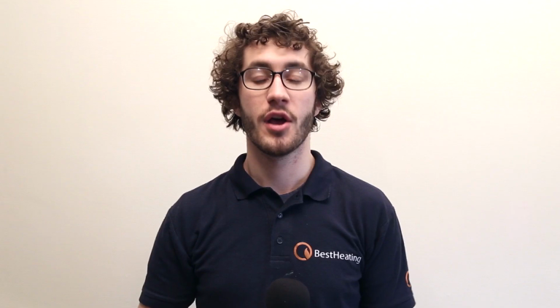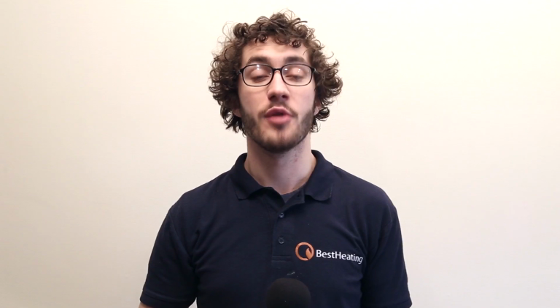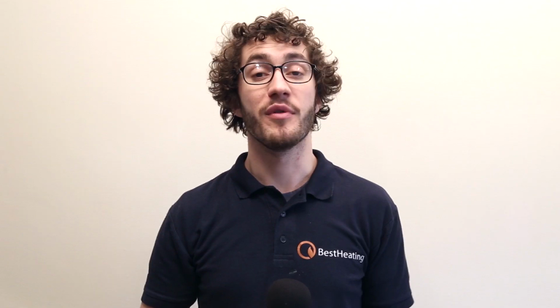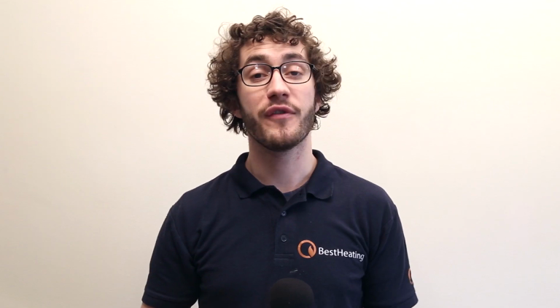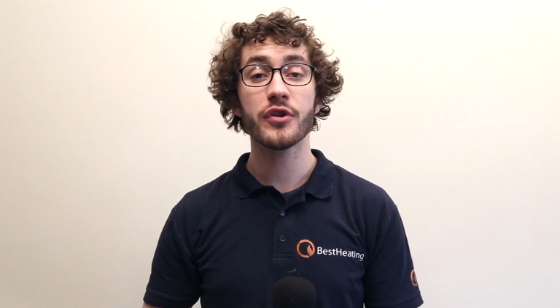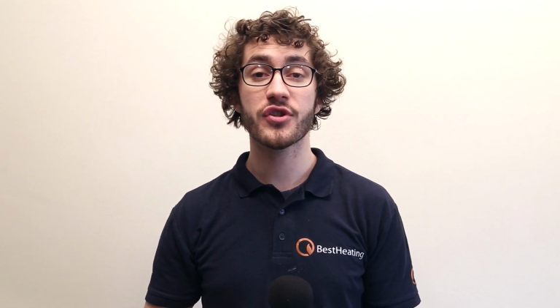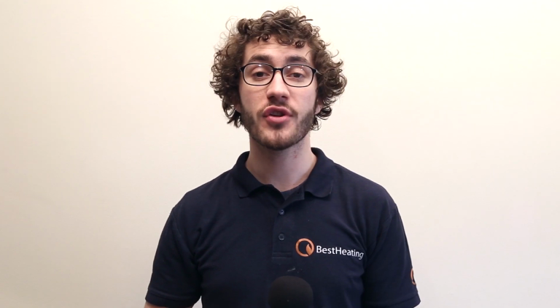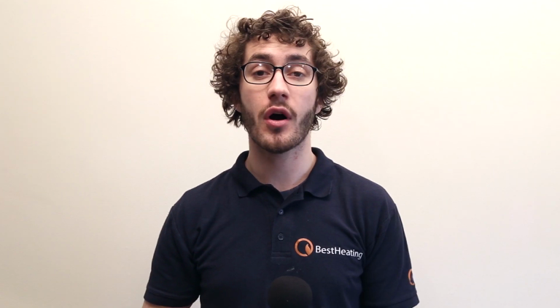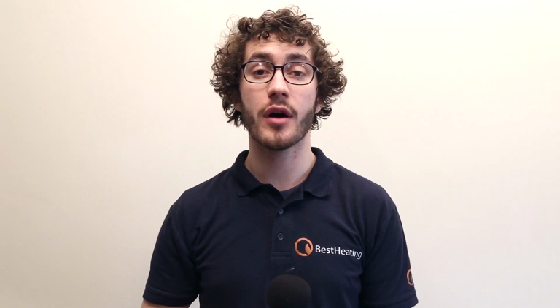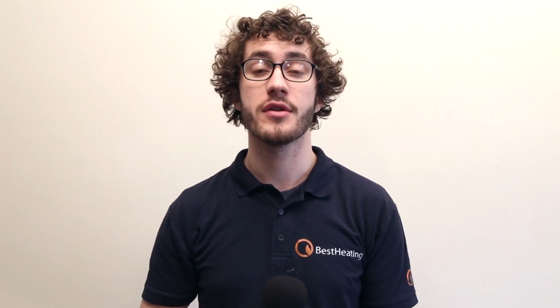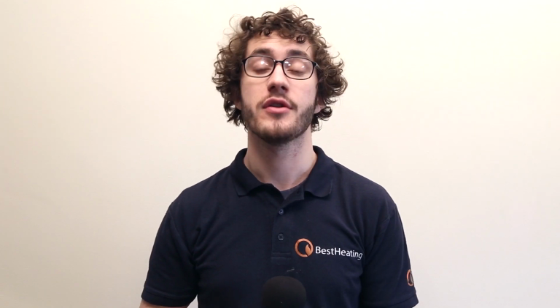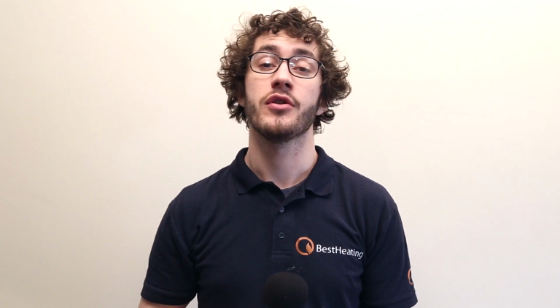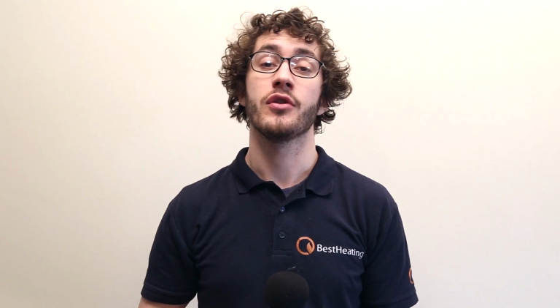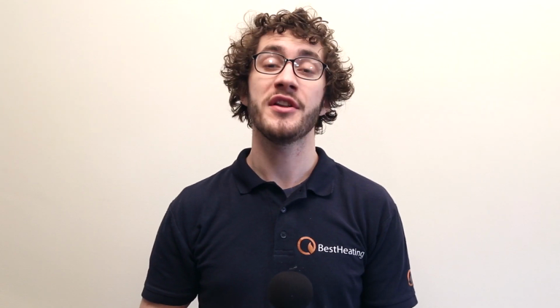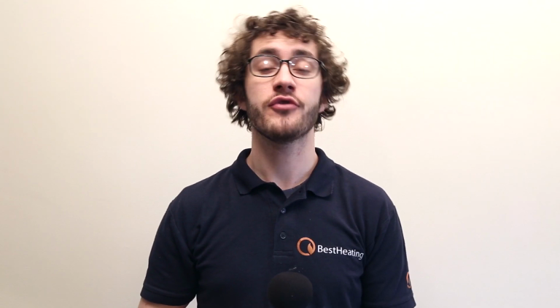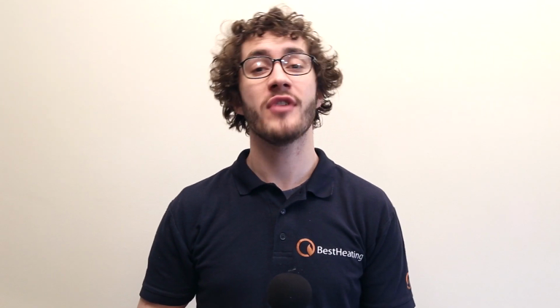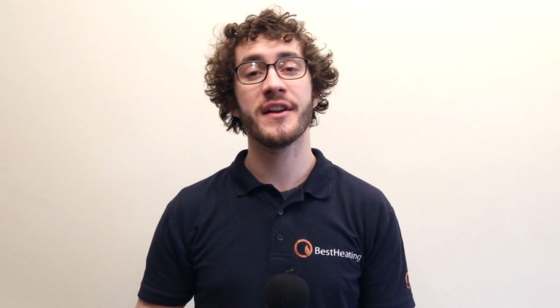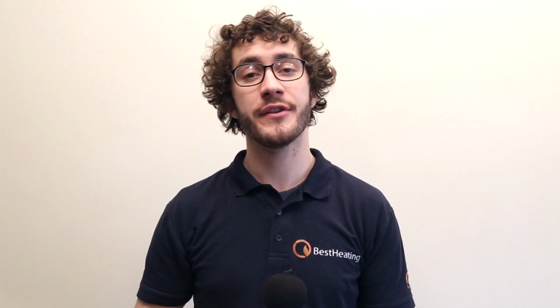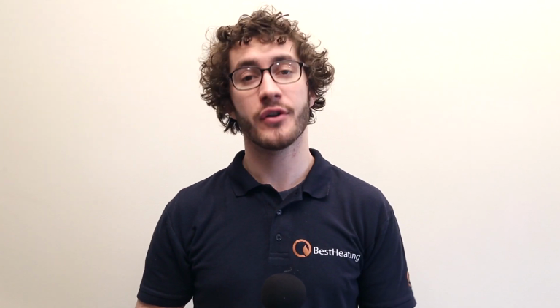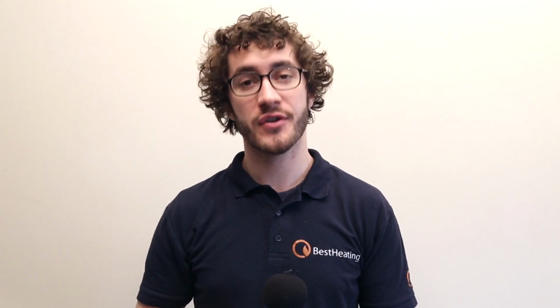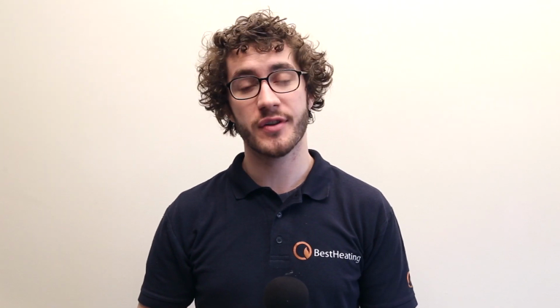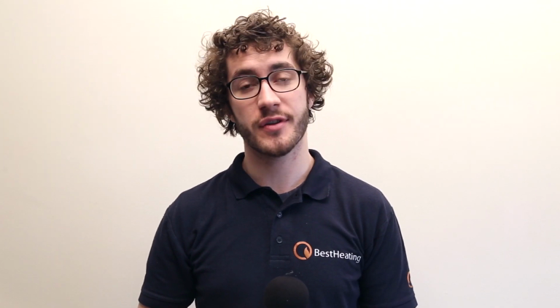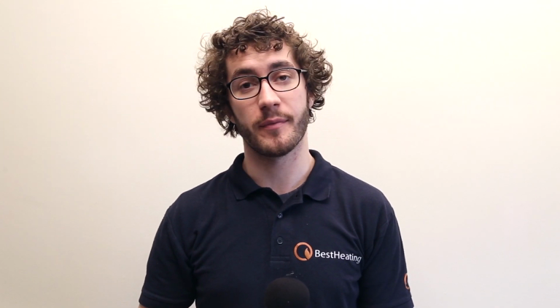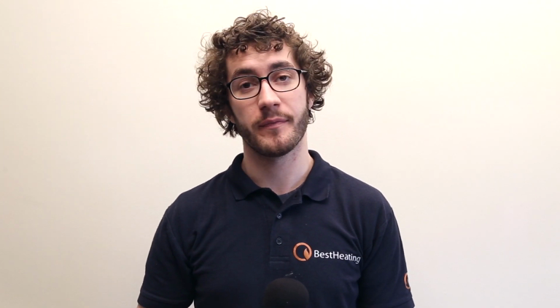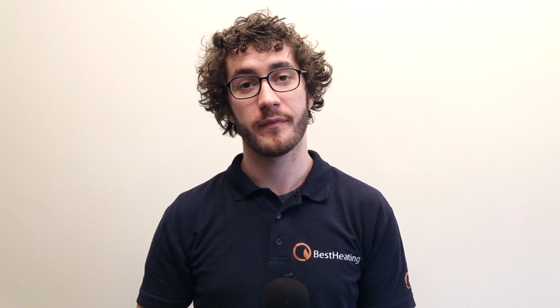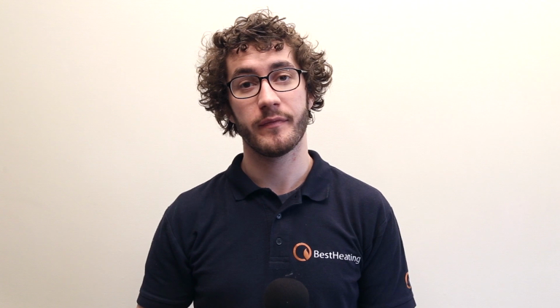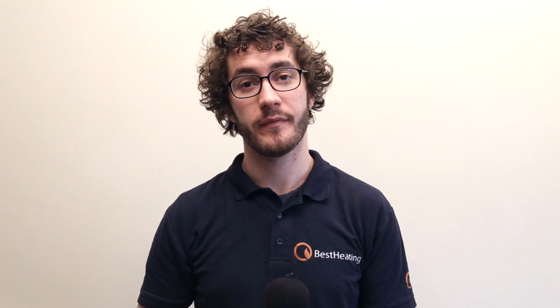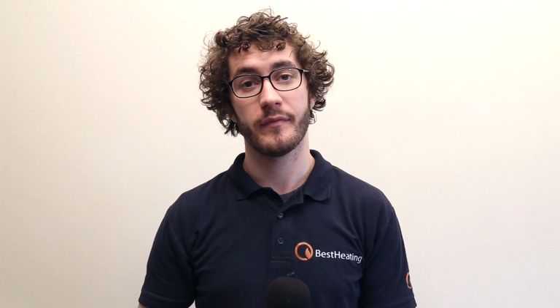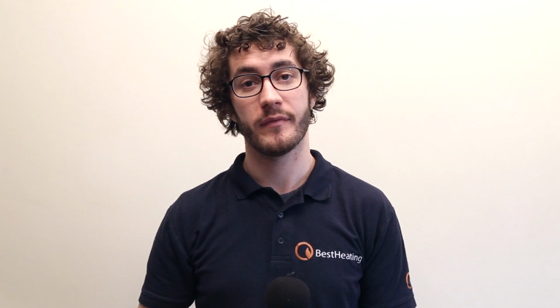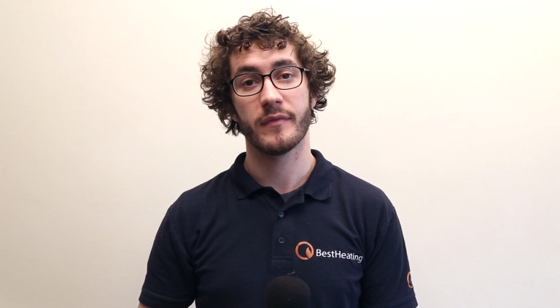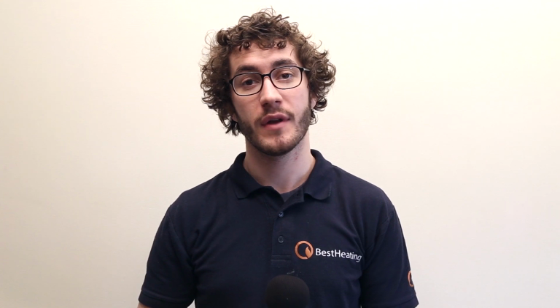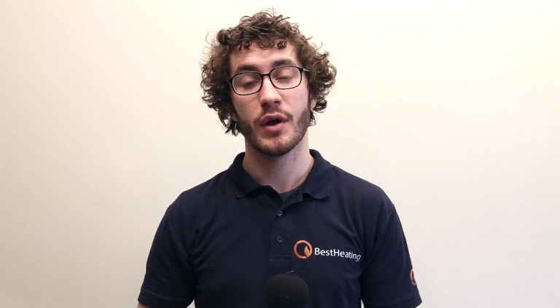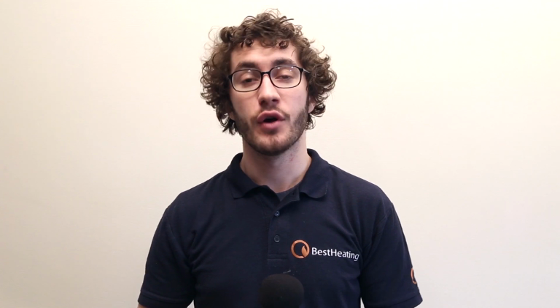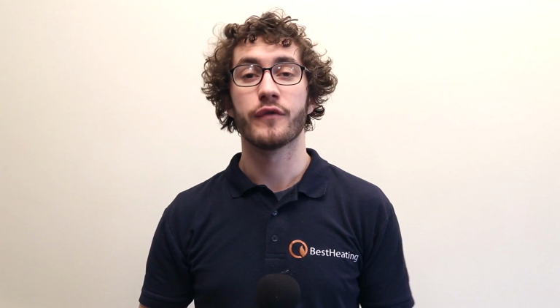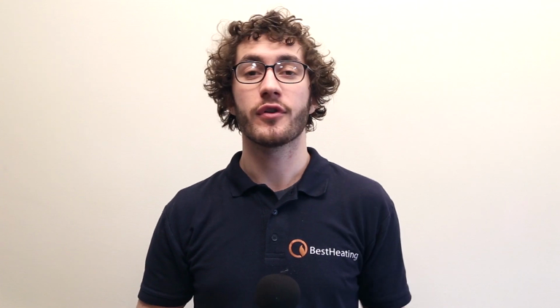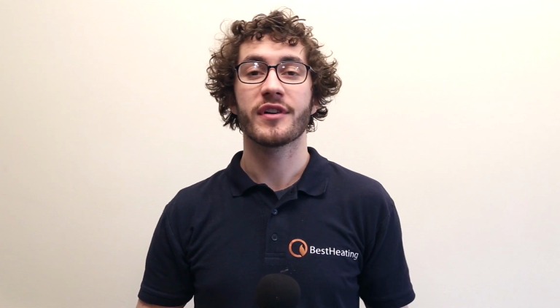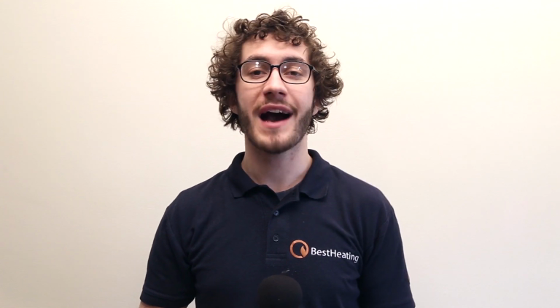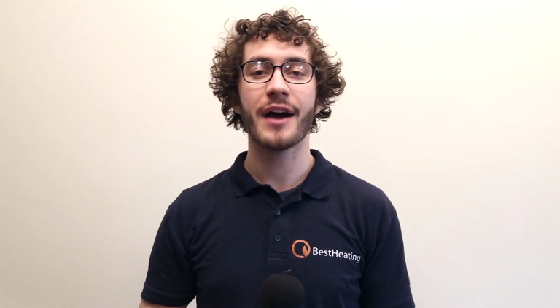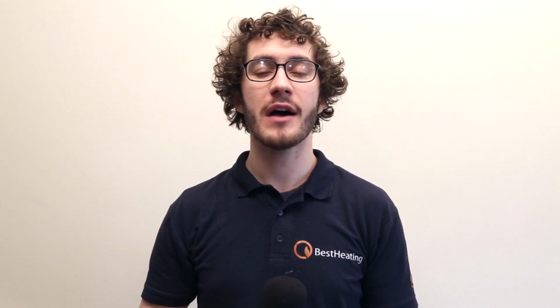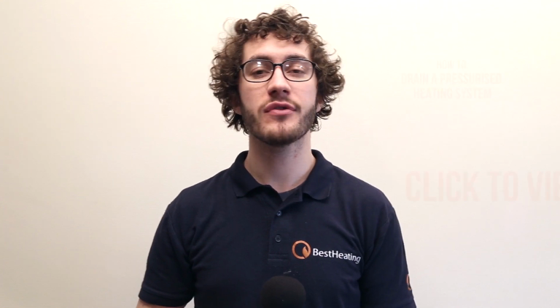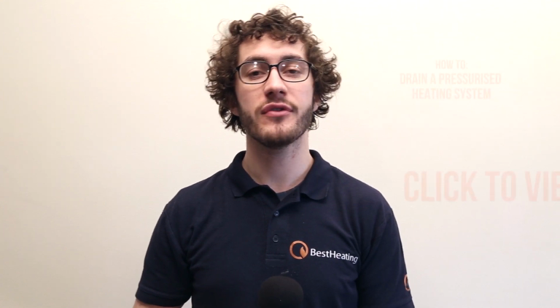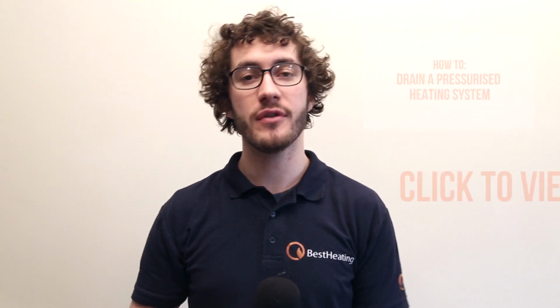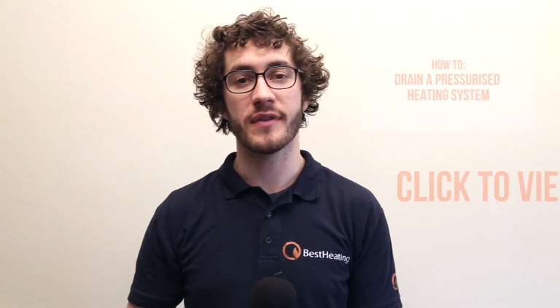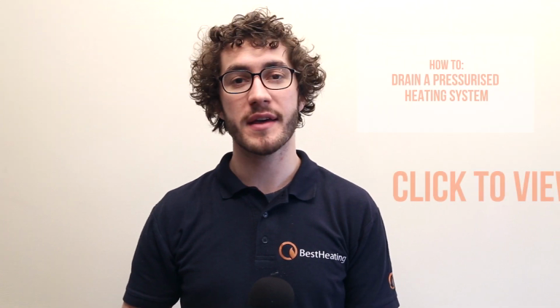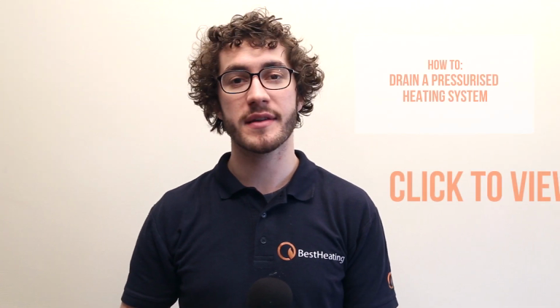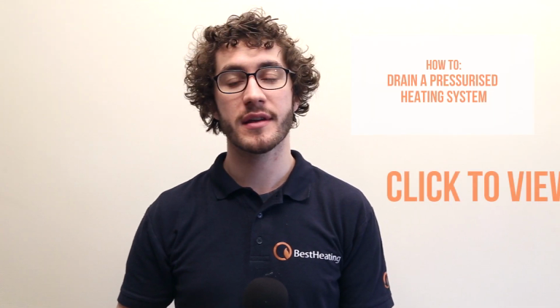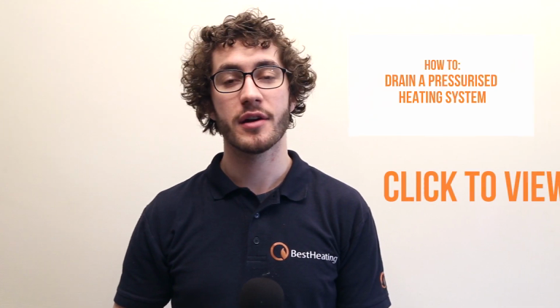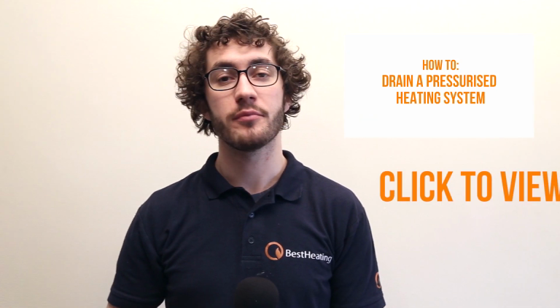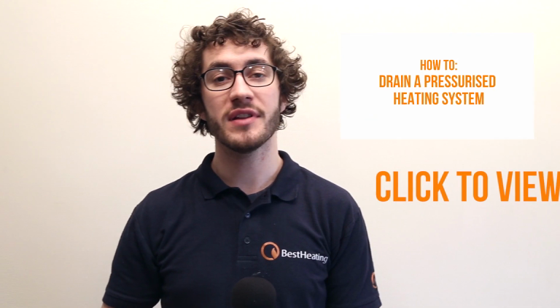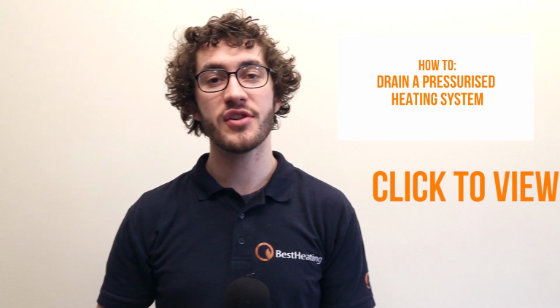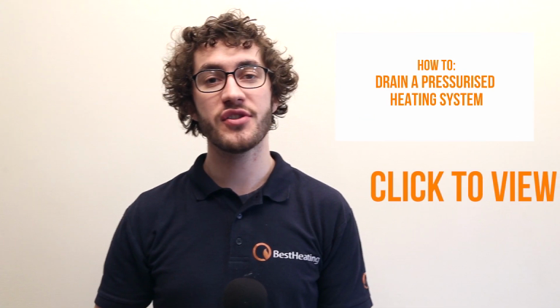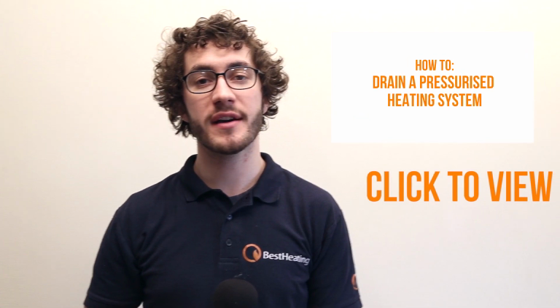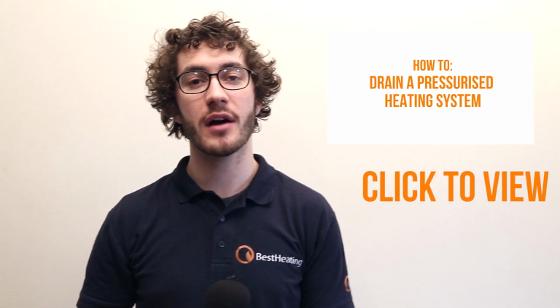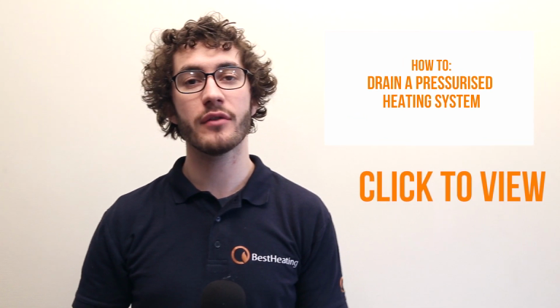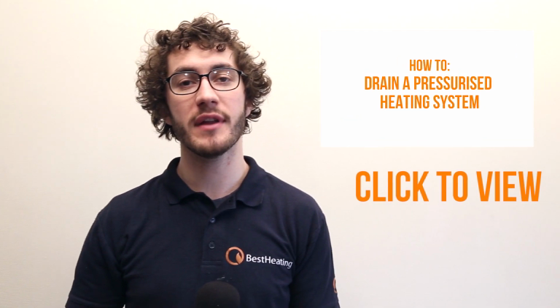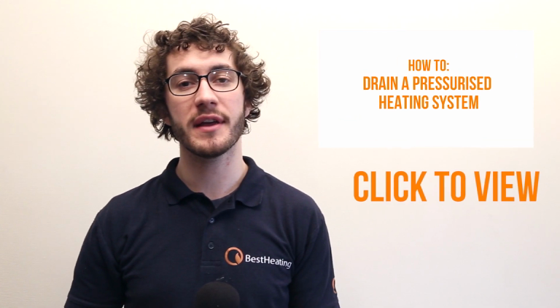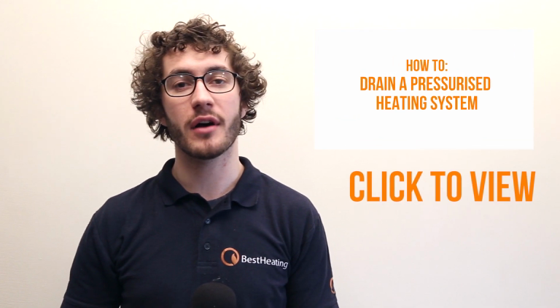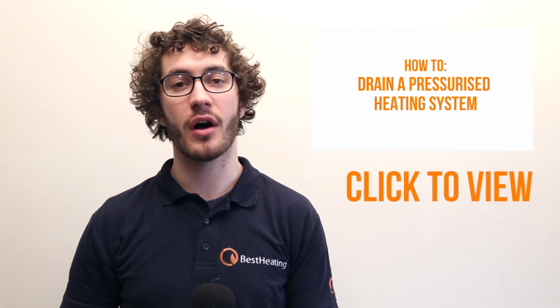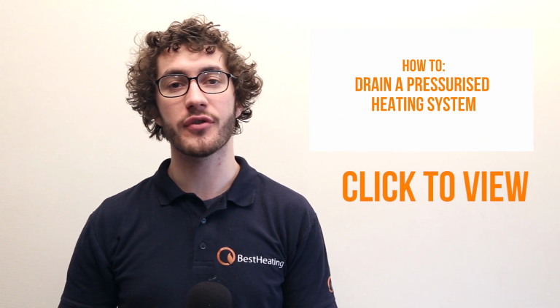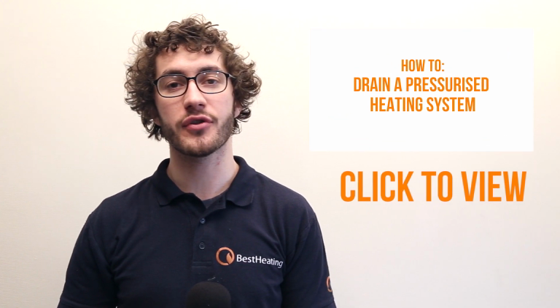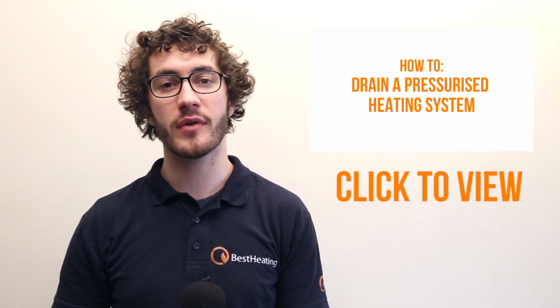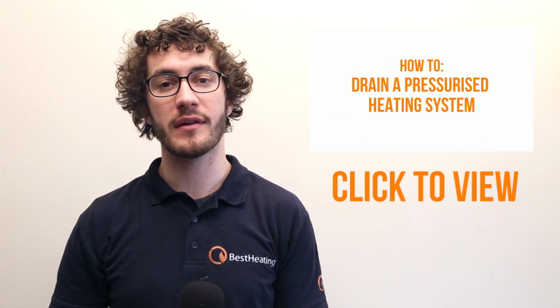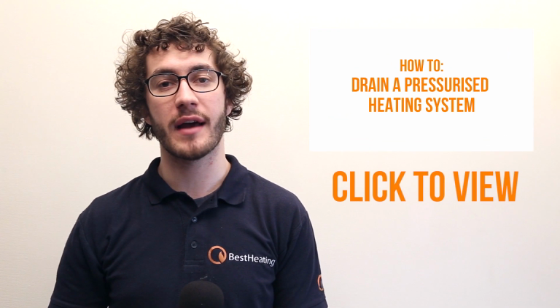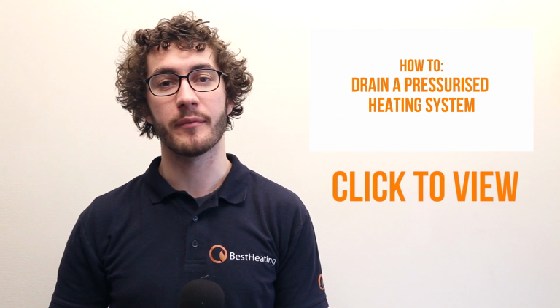Before you start you'll need to drain your system. For a guide on how to do this please check out the link on the screen now.